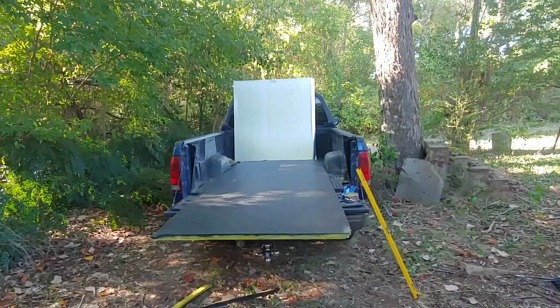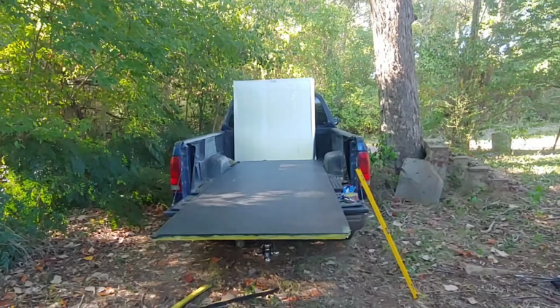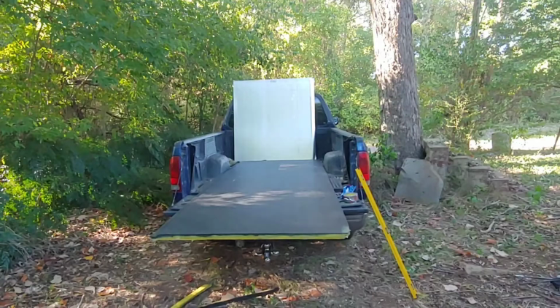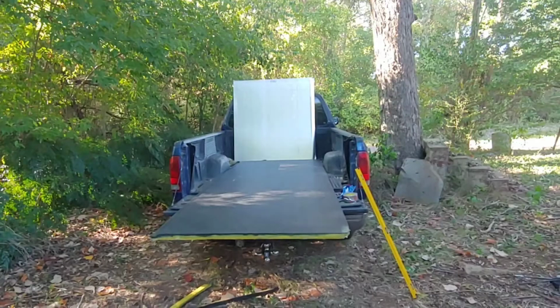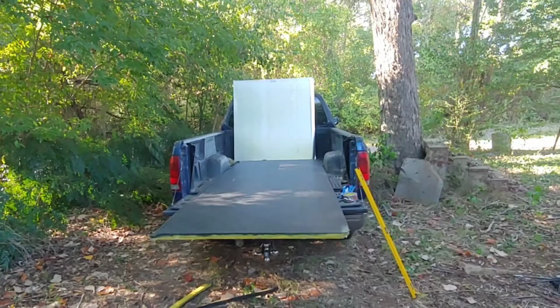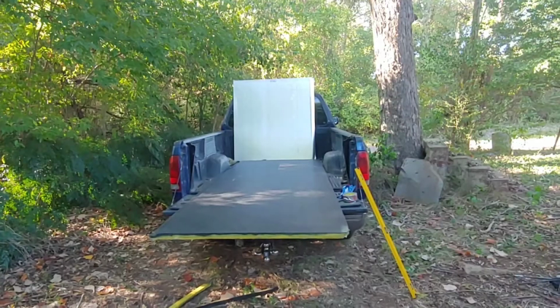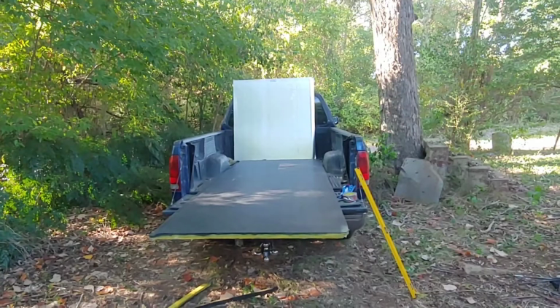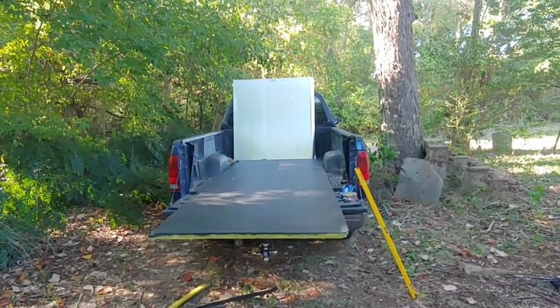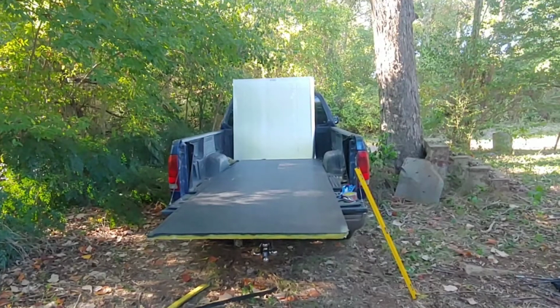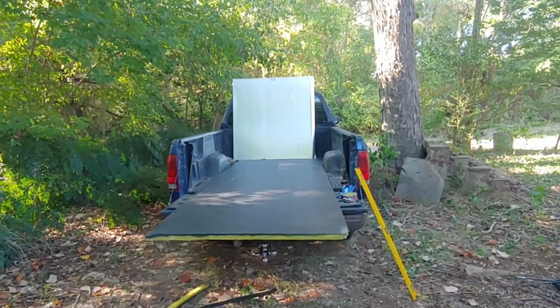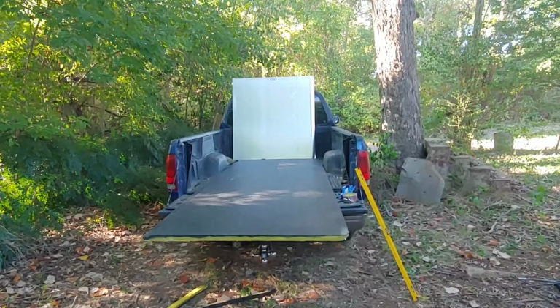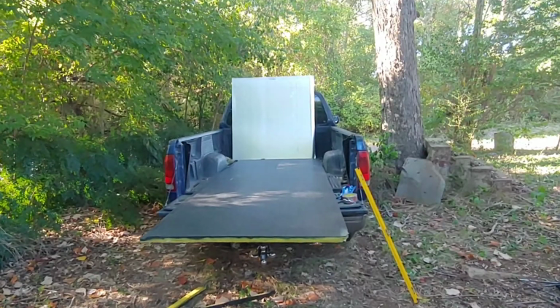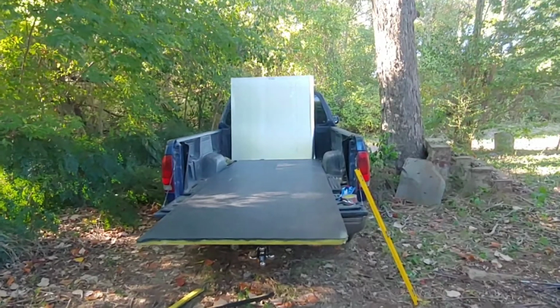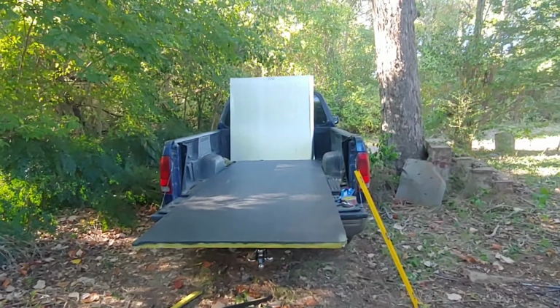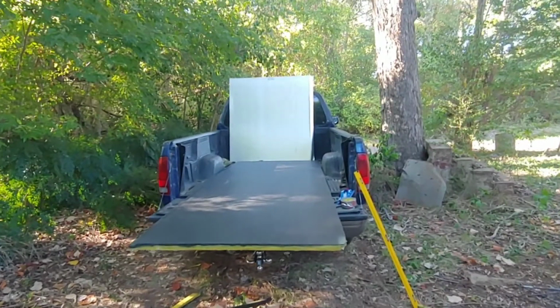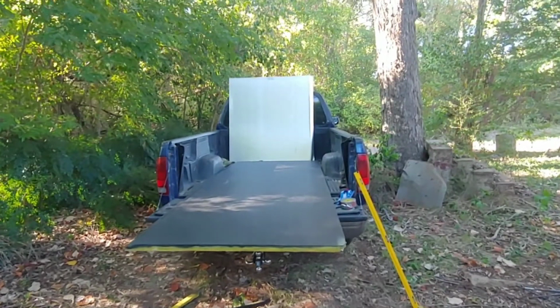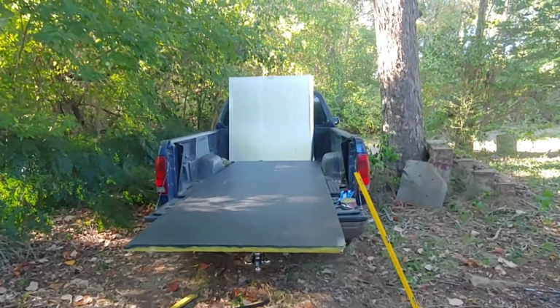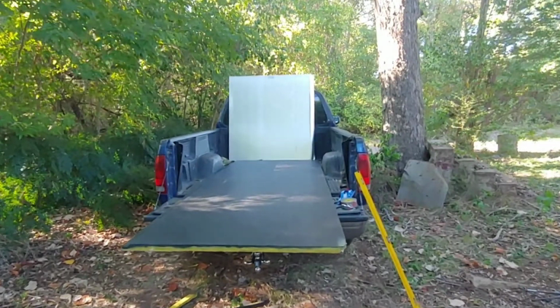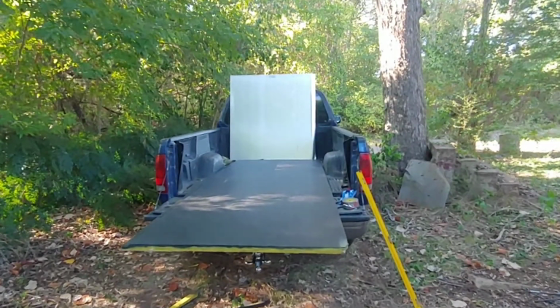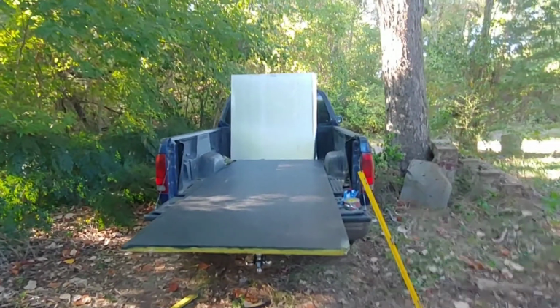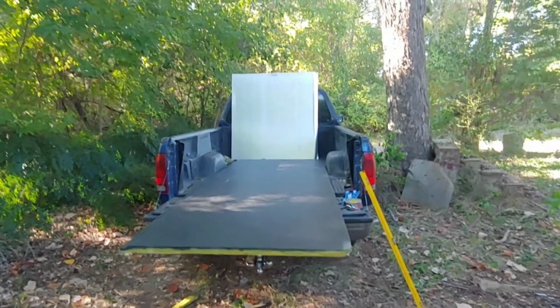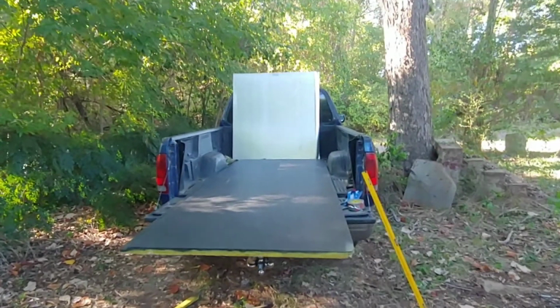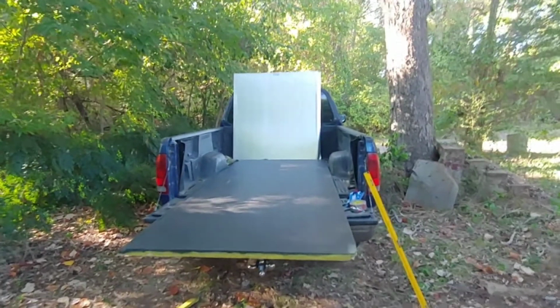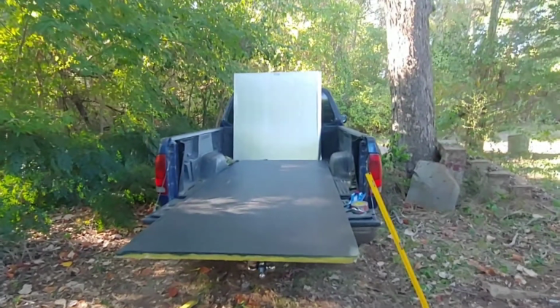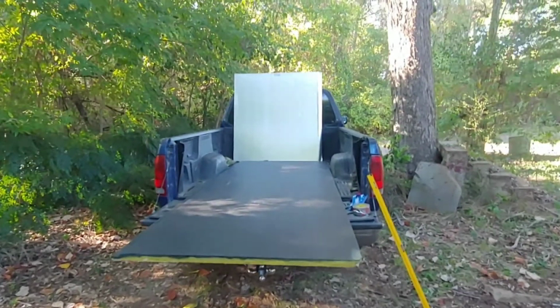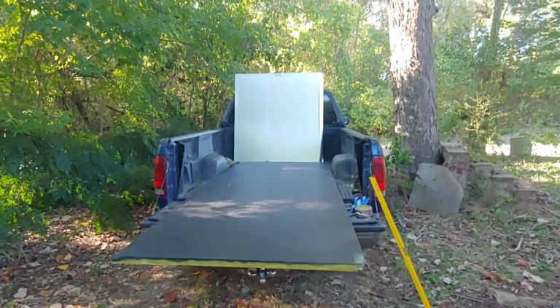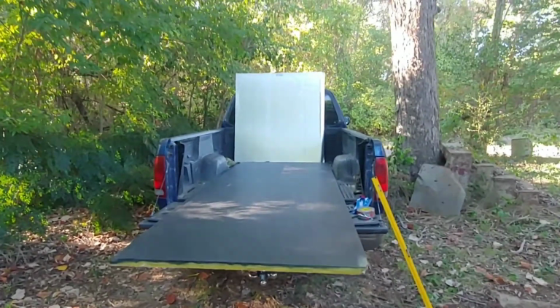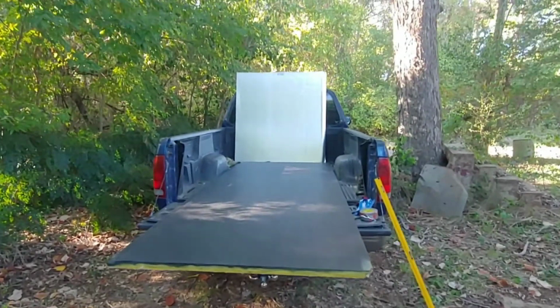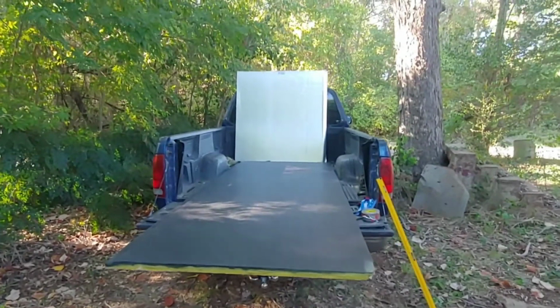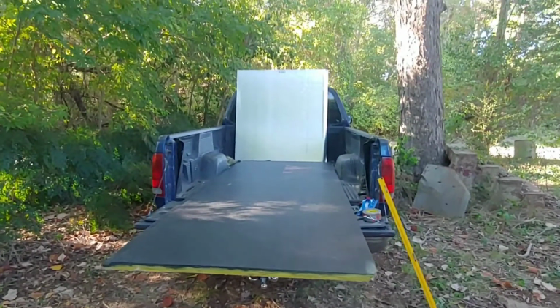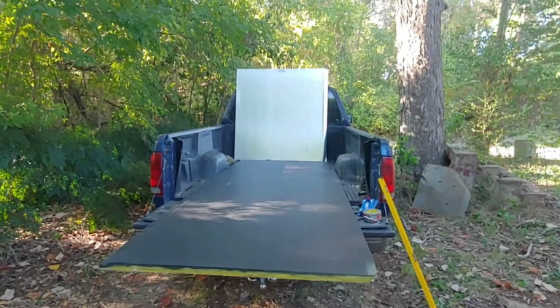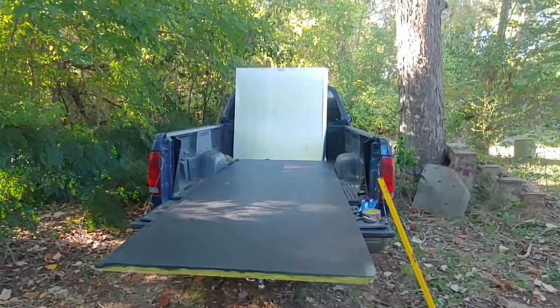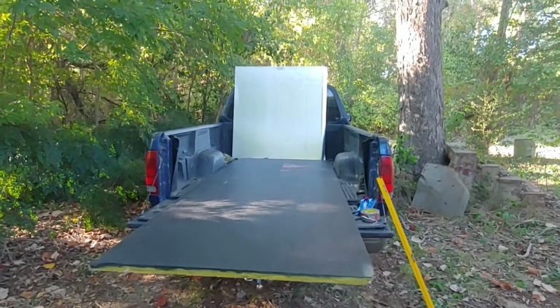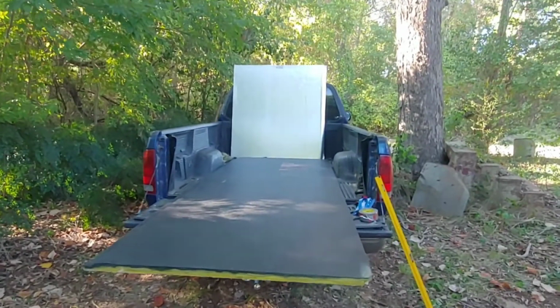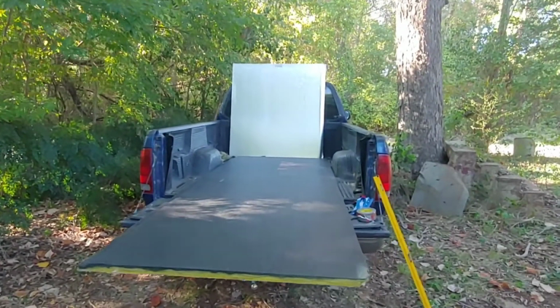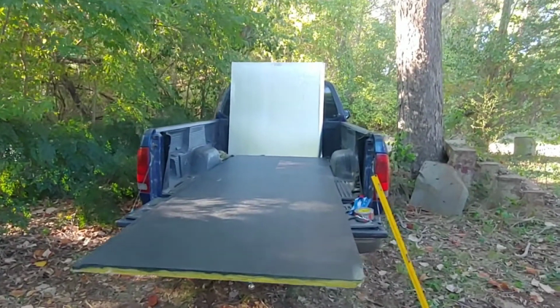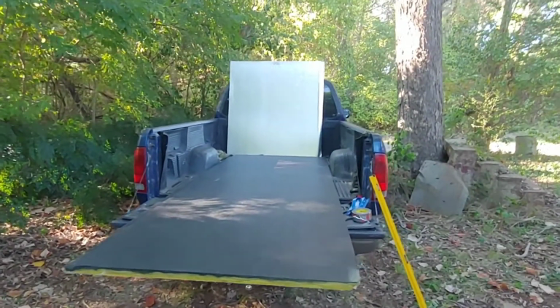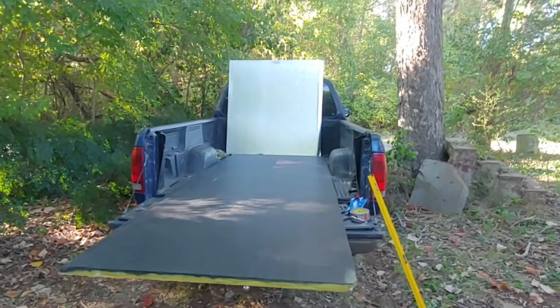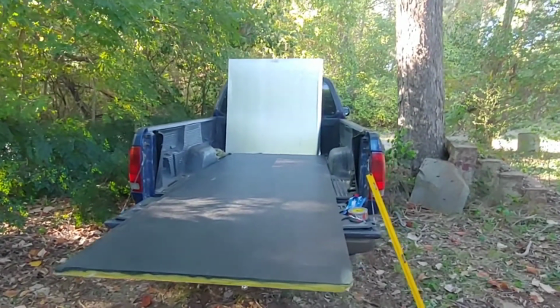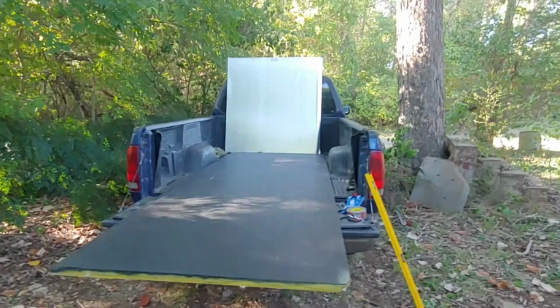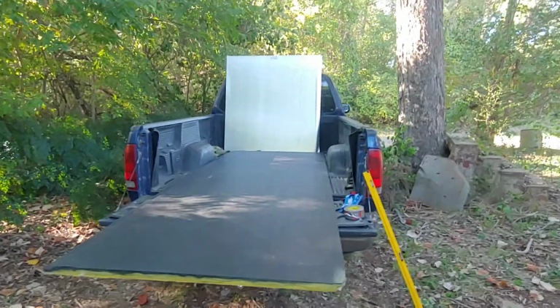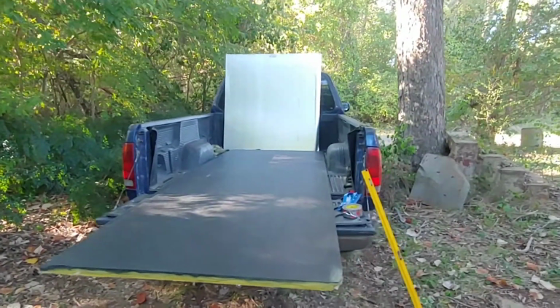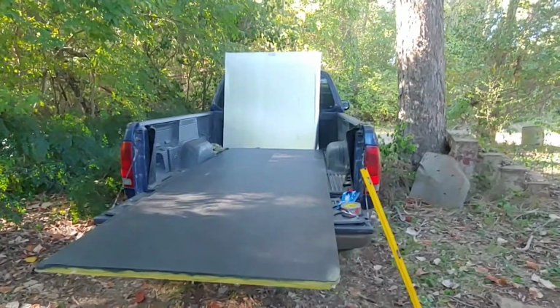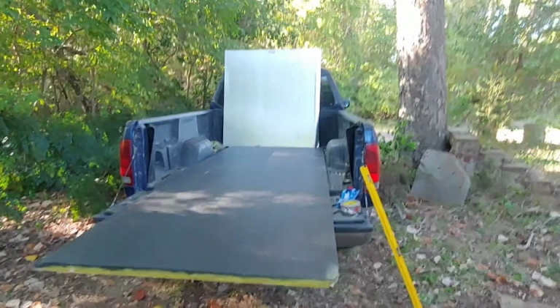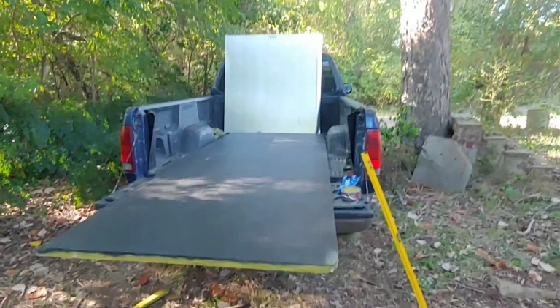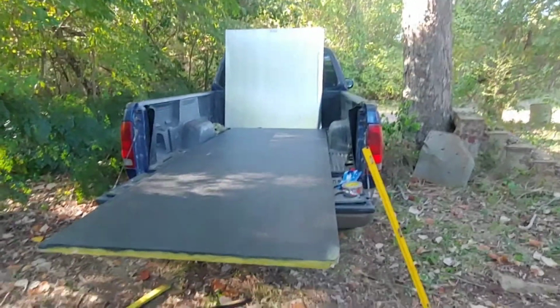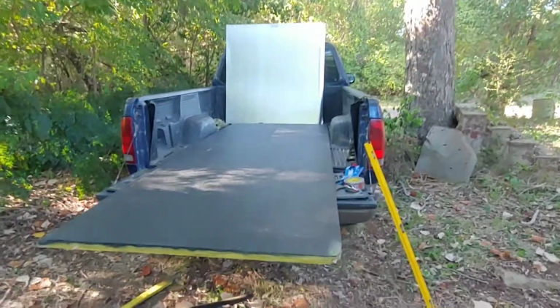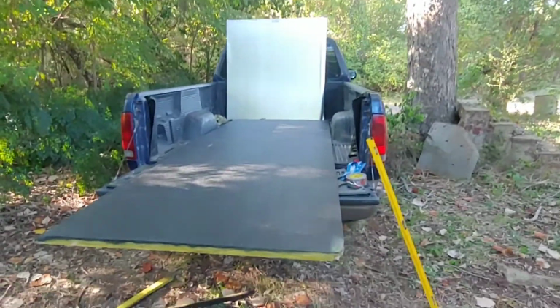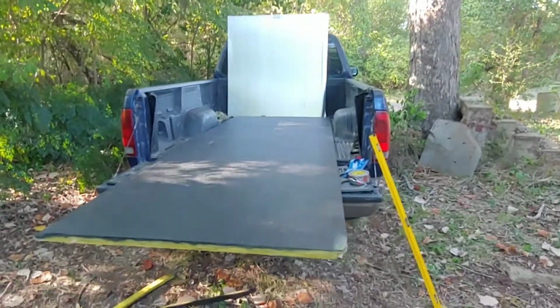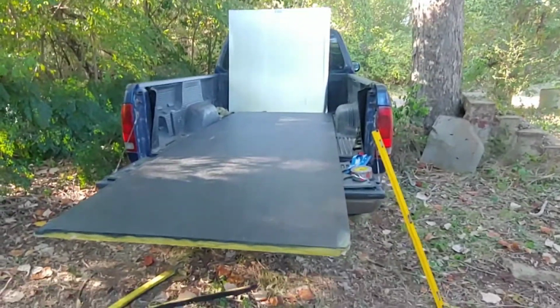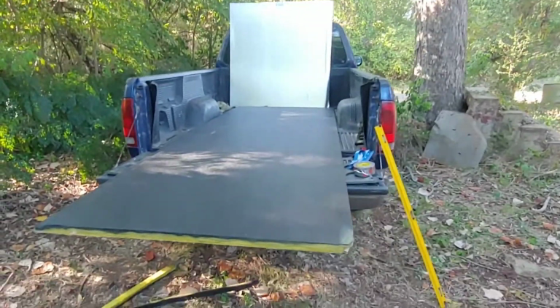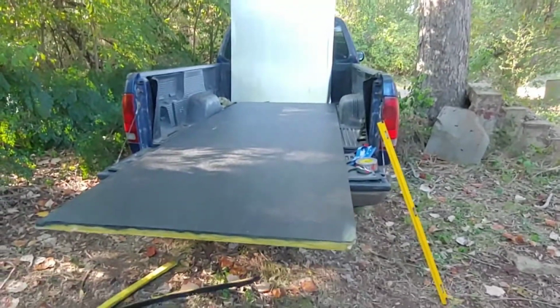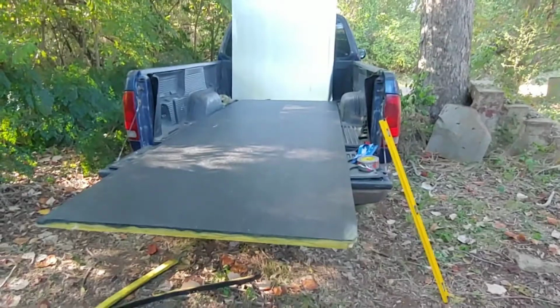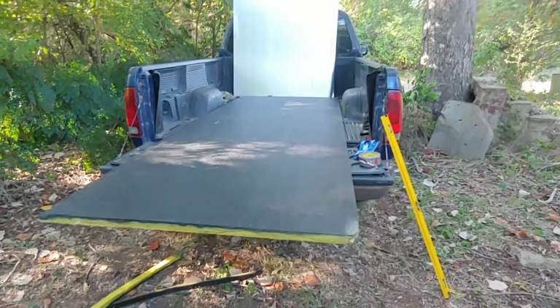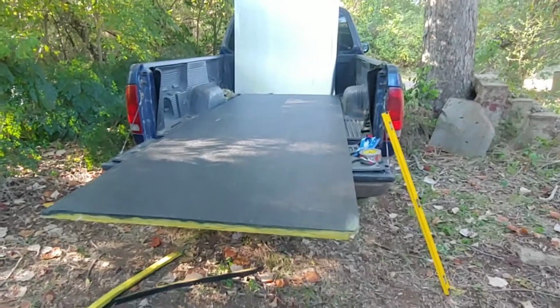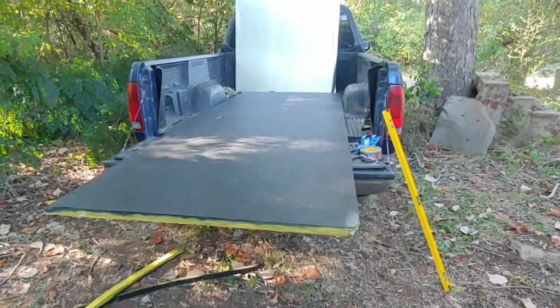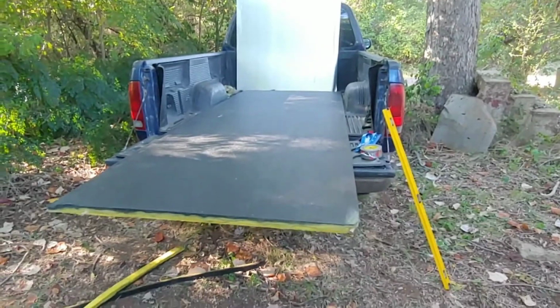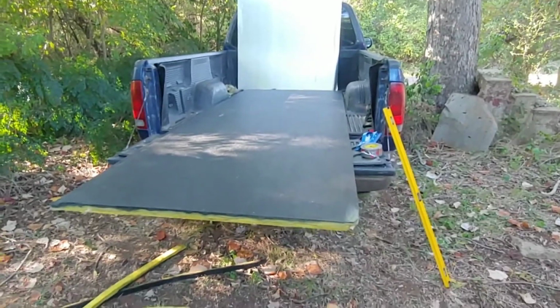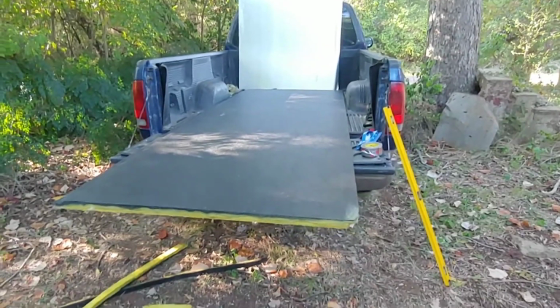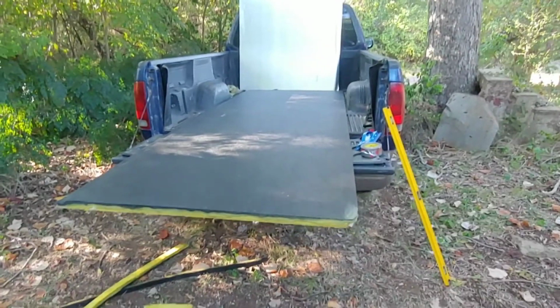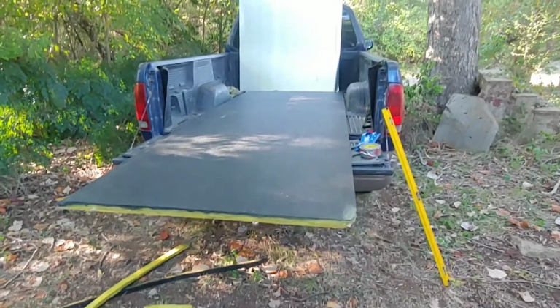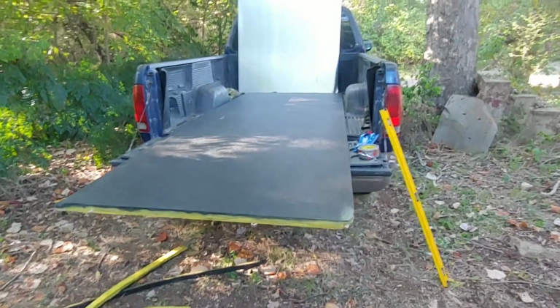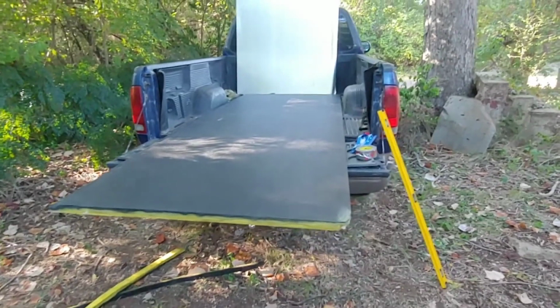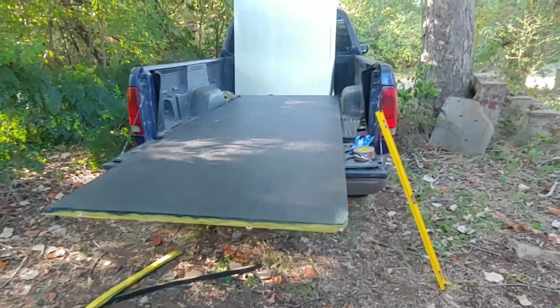We're working with some duct board today. These are four foot by ten foot sheets, one and a half inch thick.